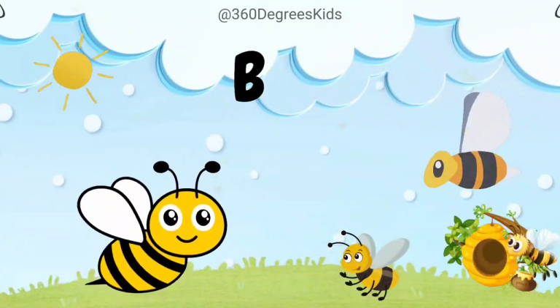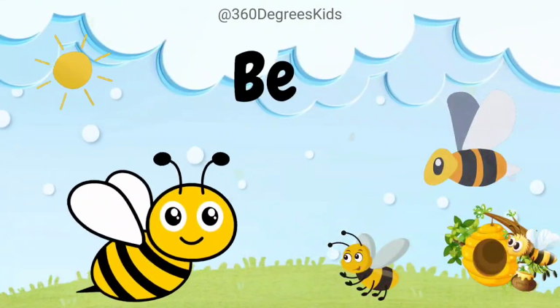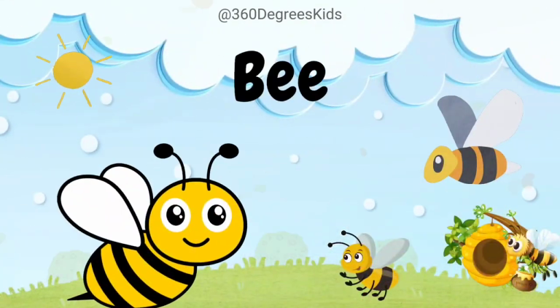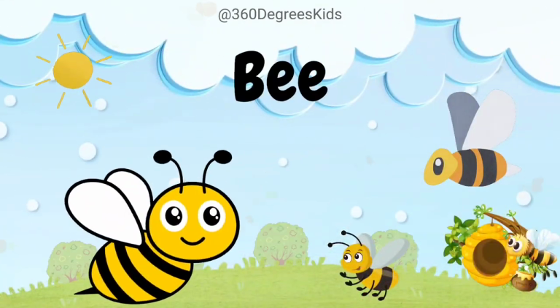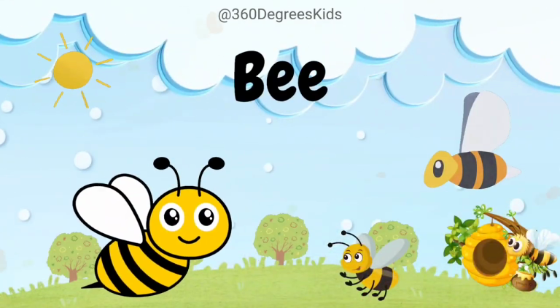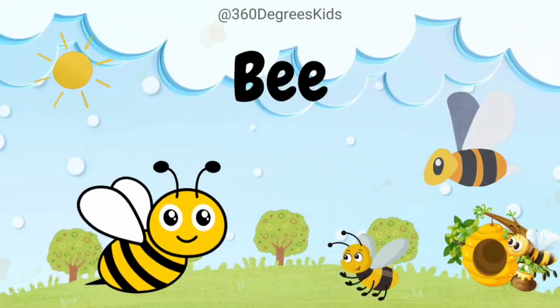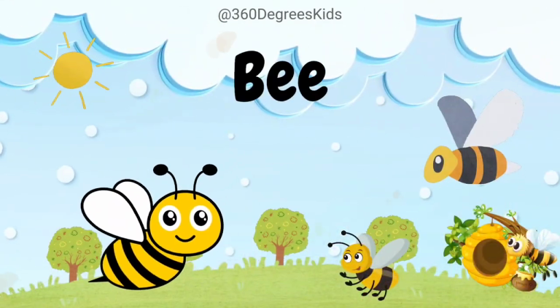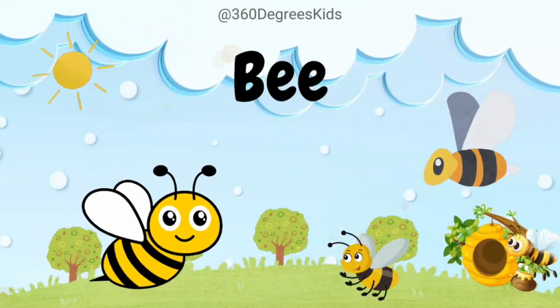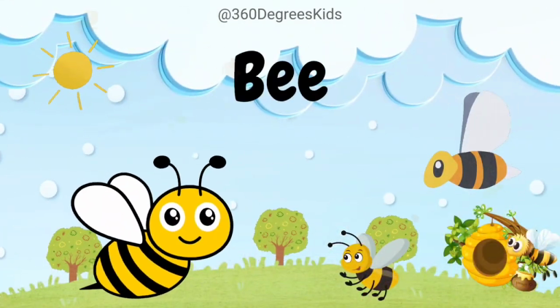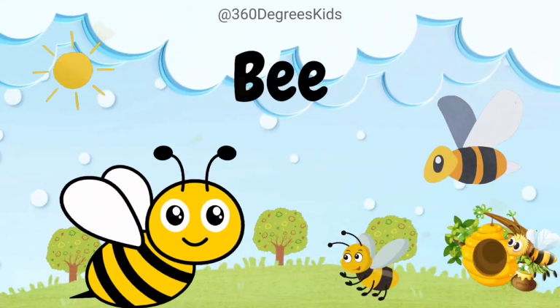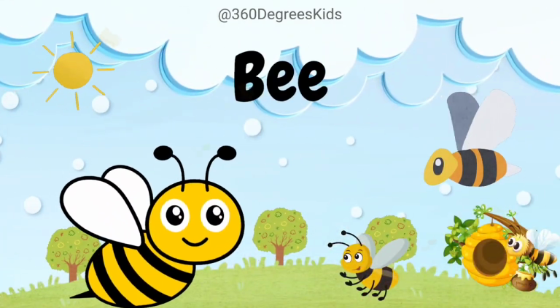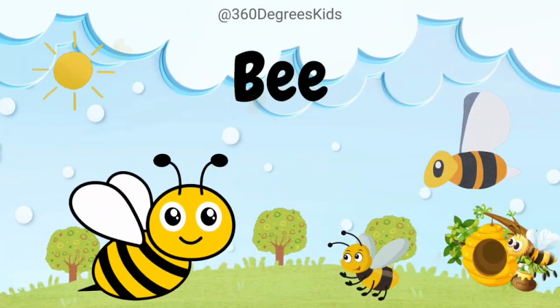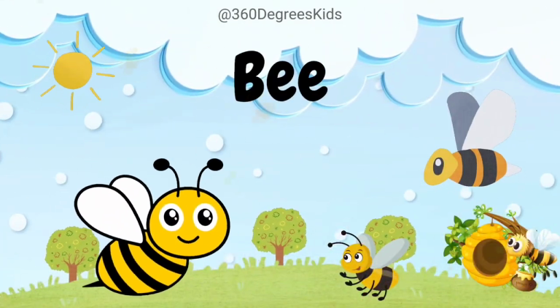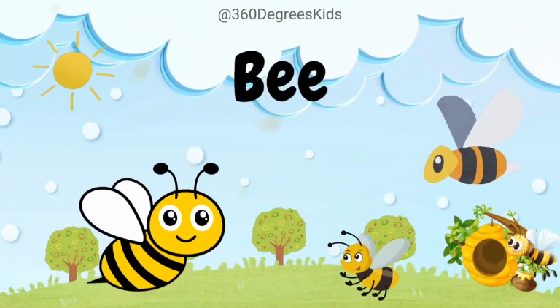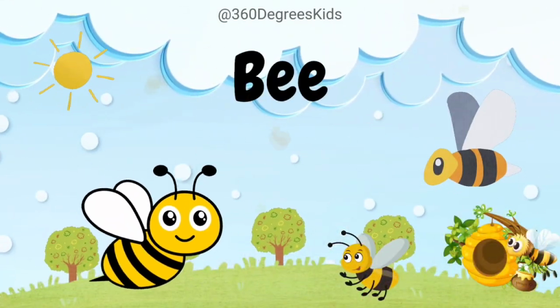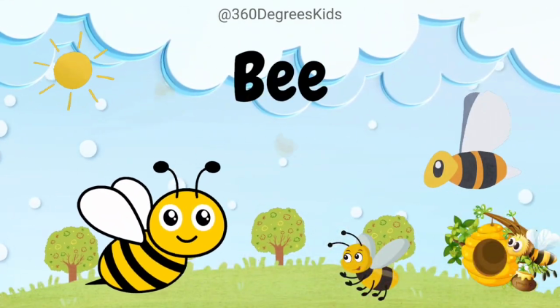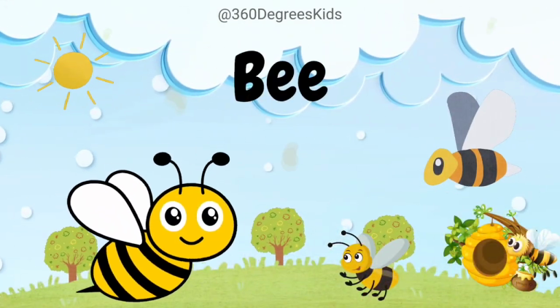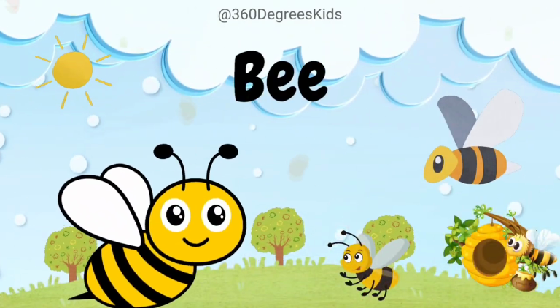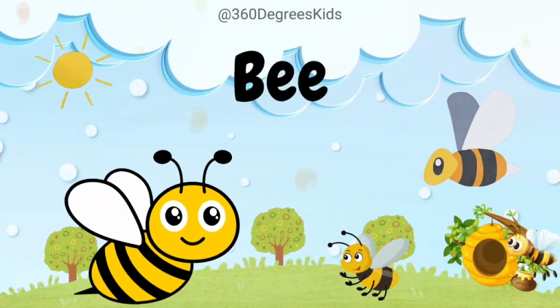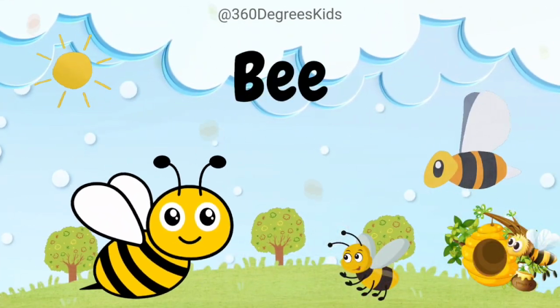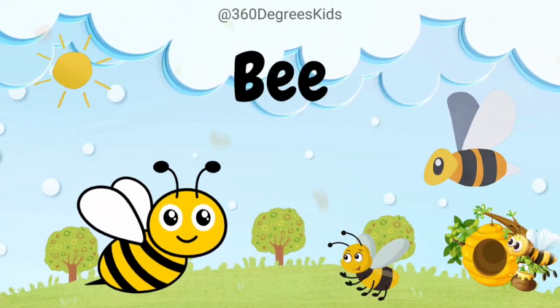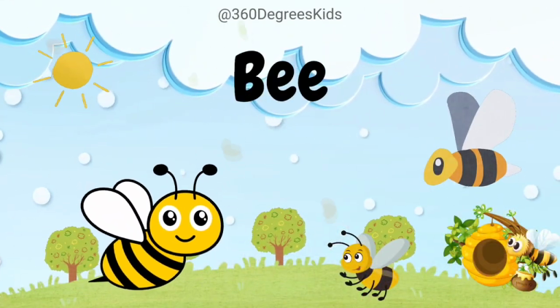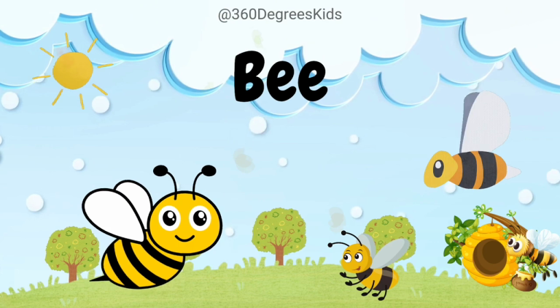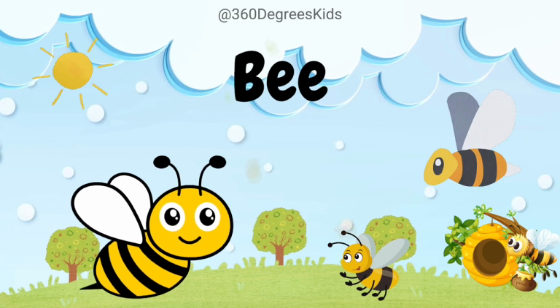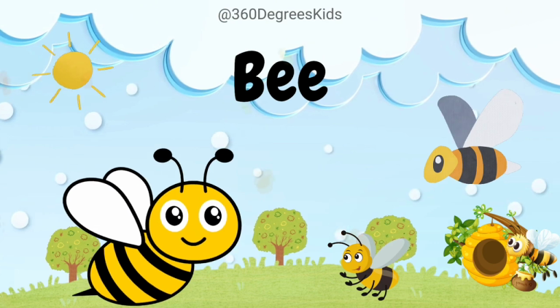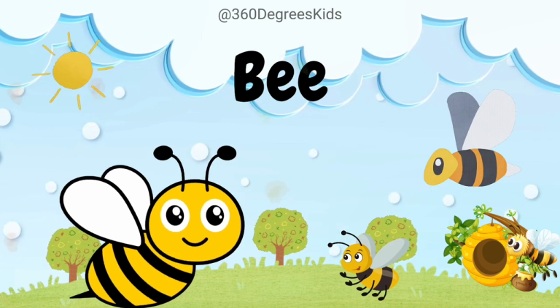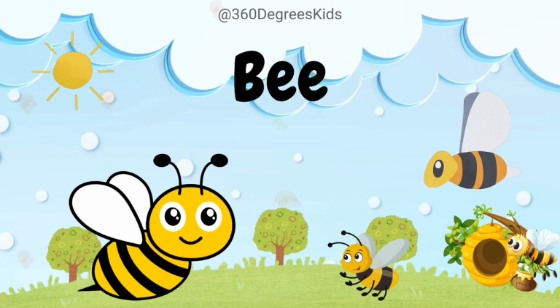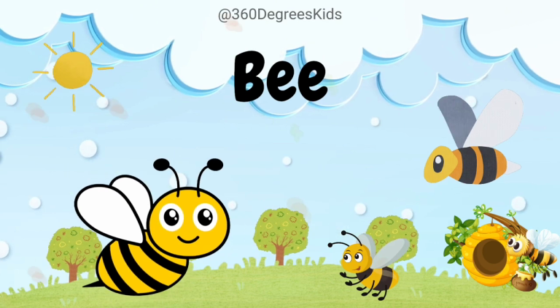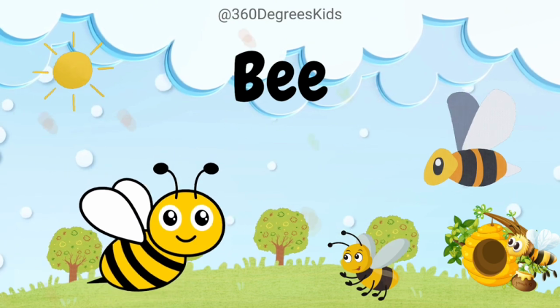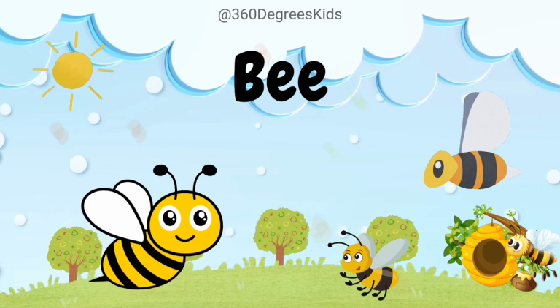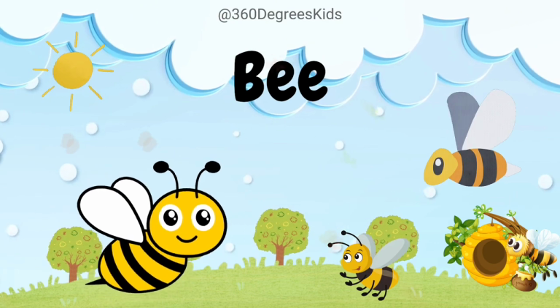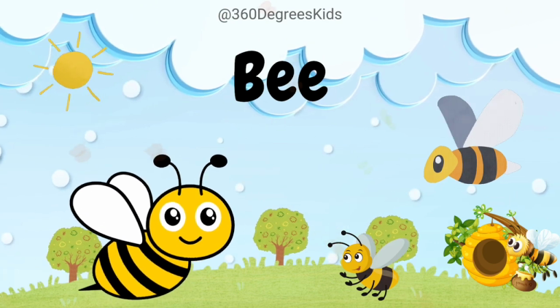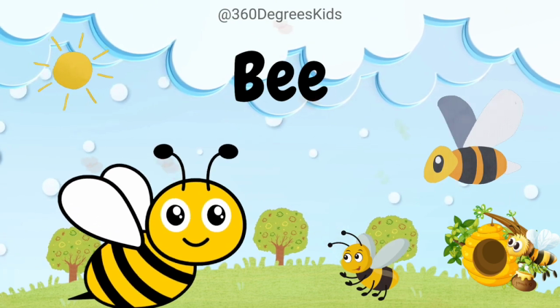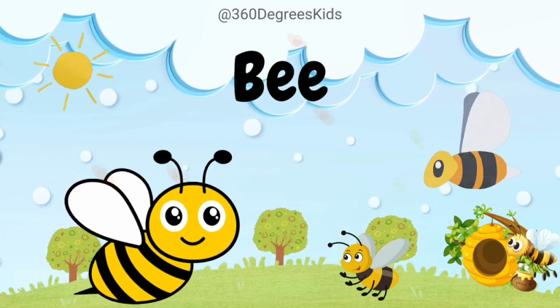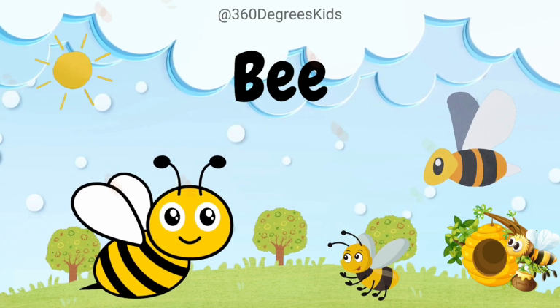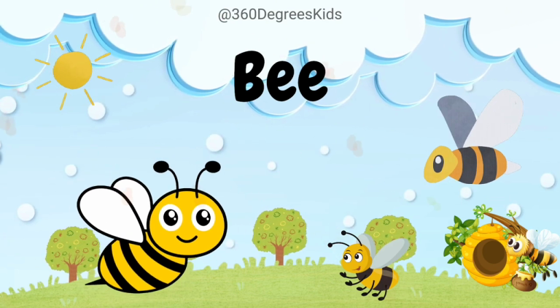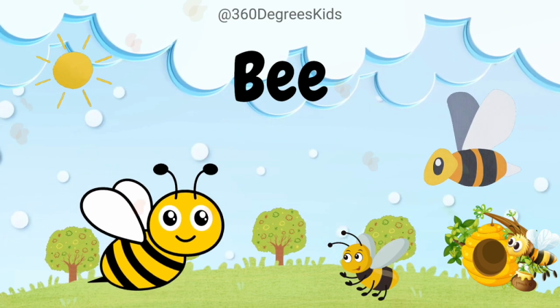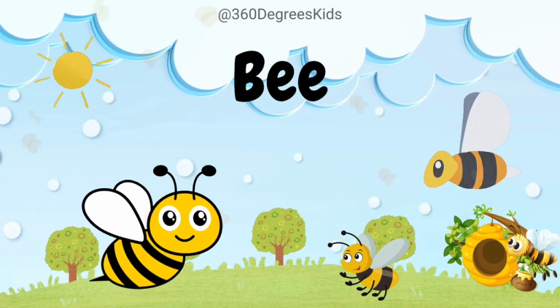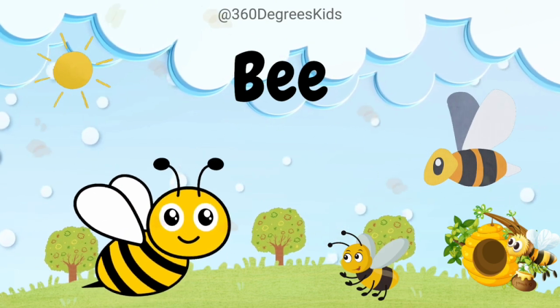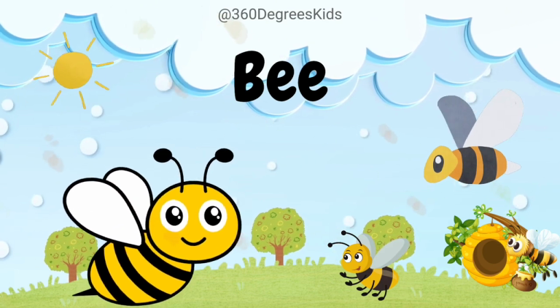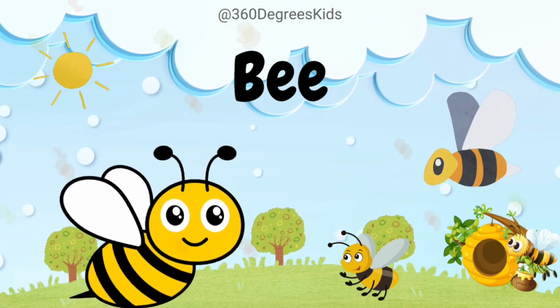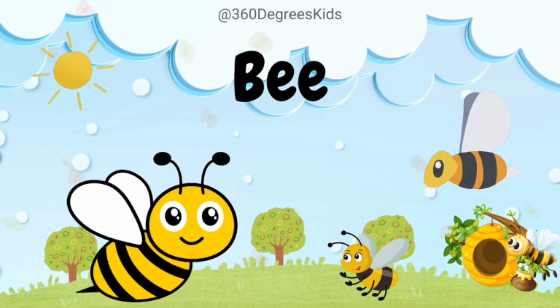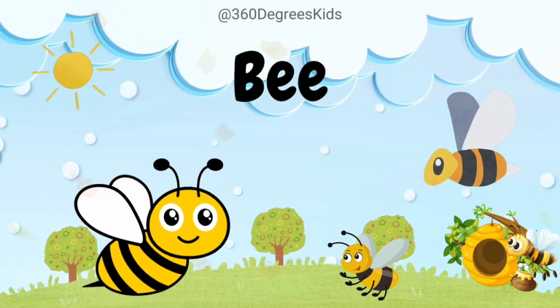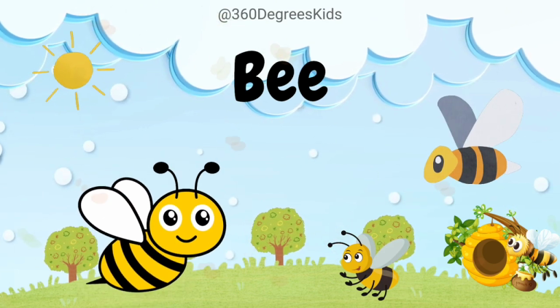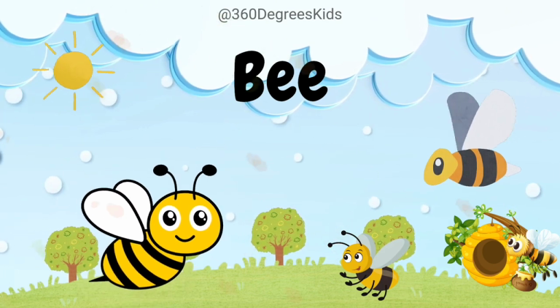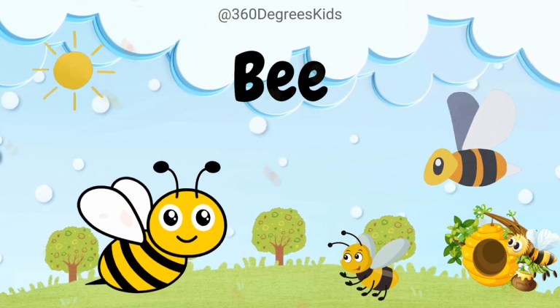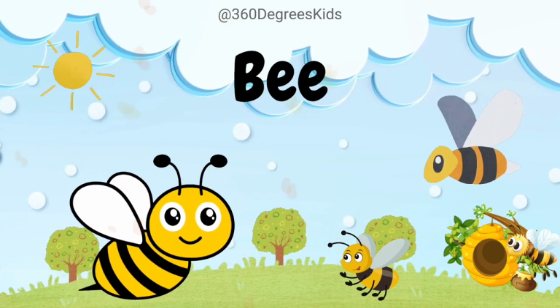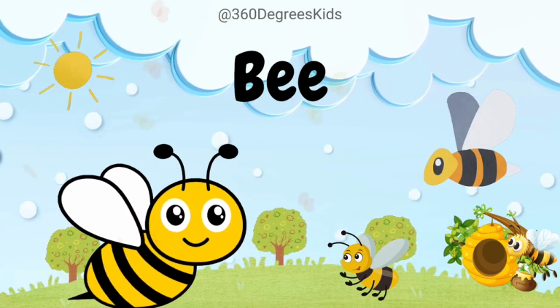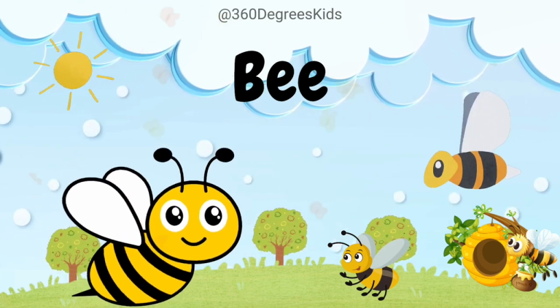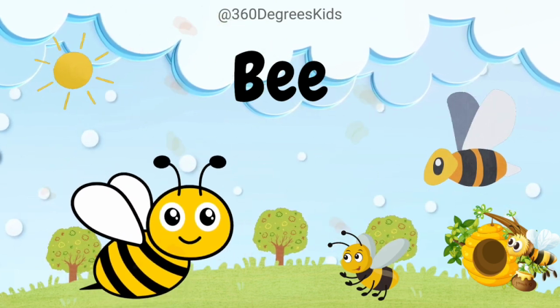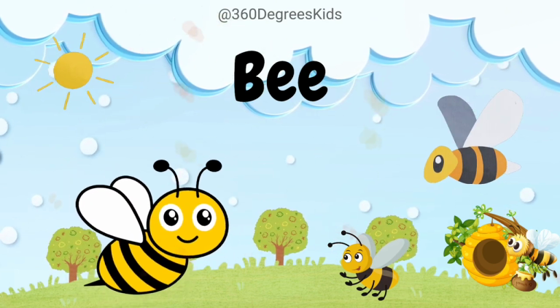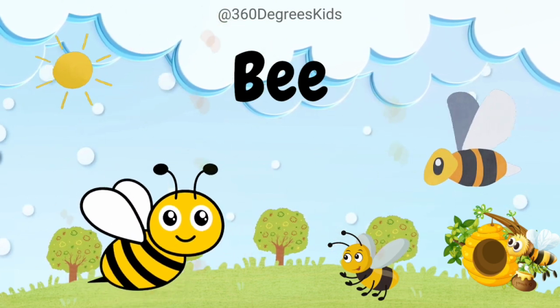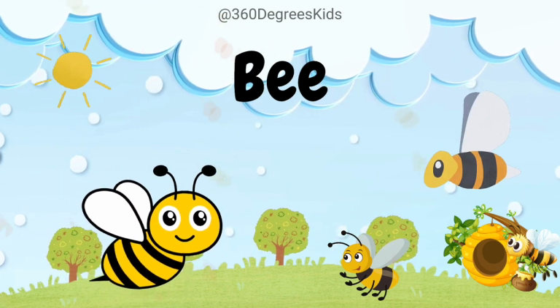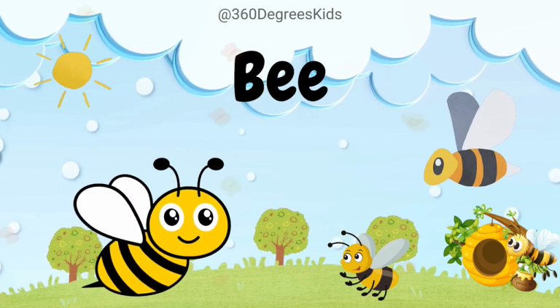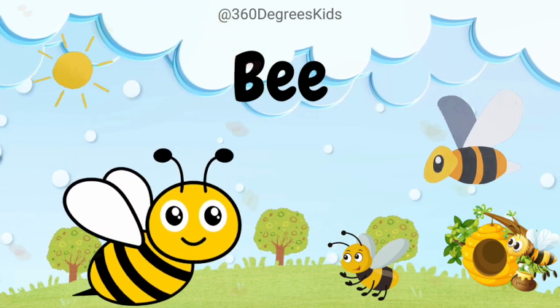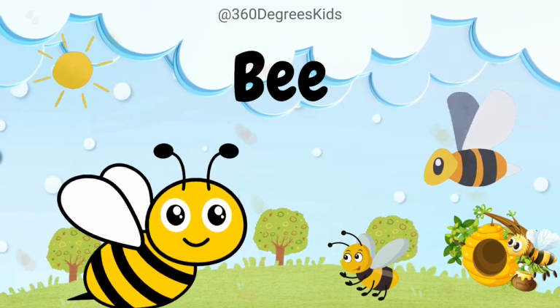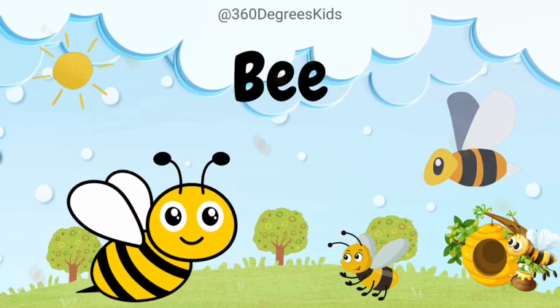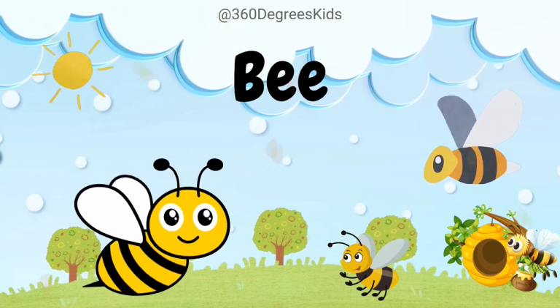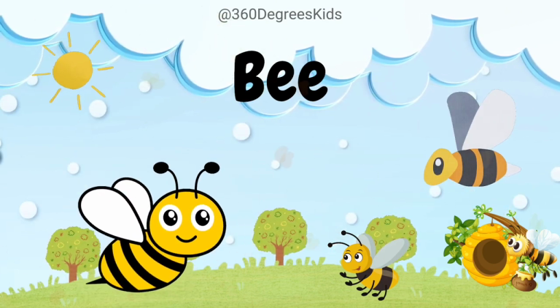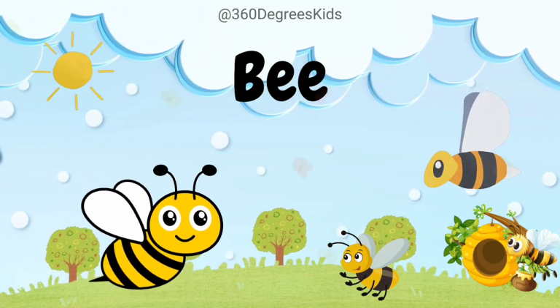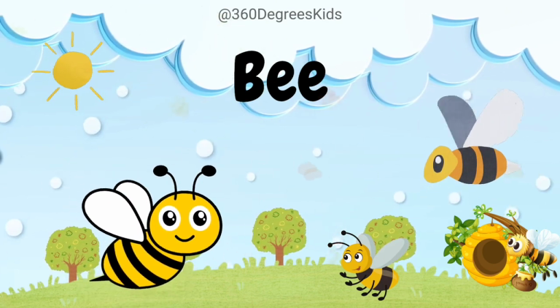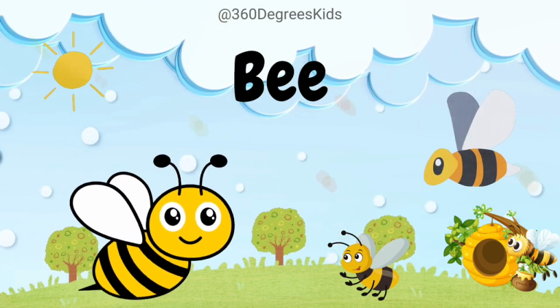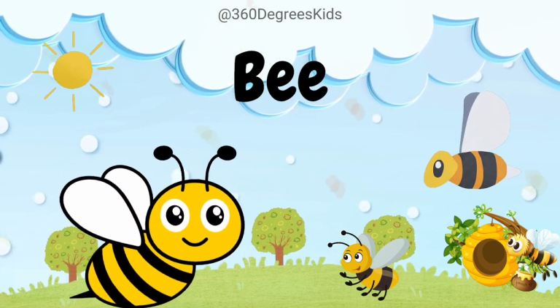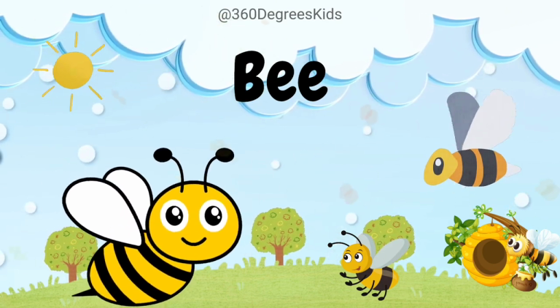Bee. These are bees. Bees are amazing pollinators that help plants grow fruits and seeds.